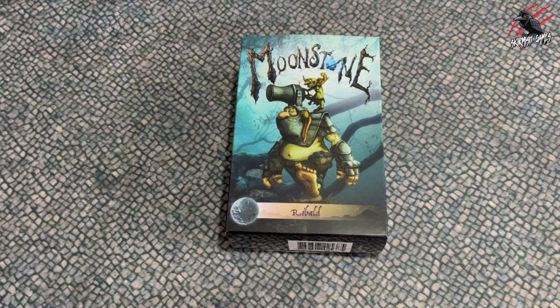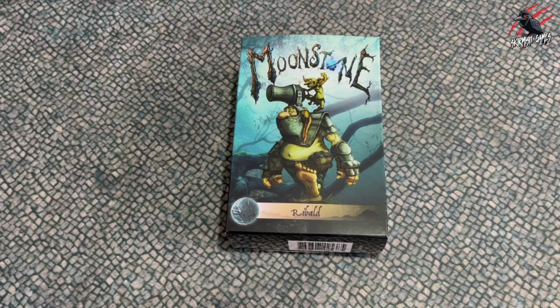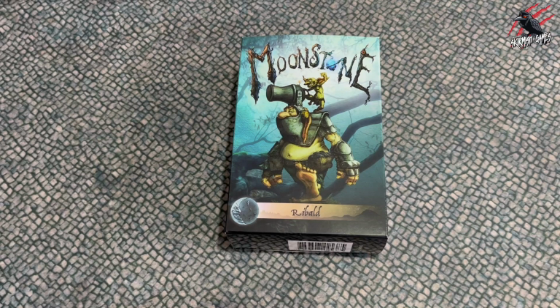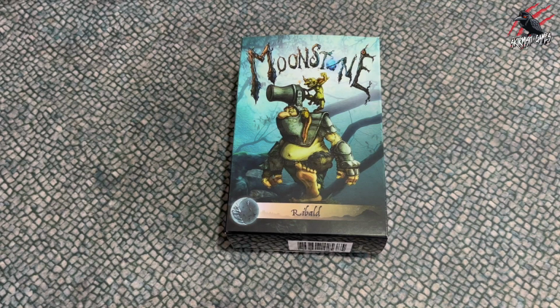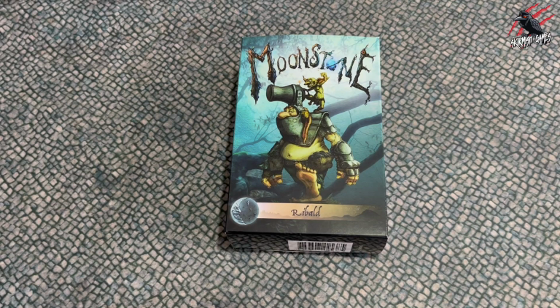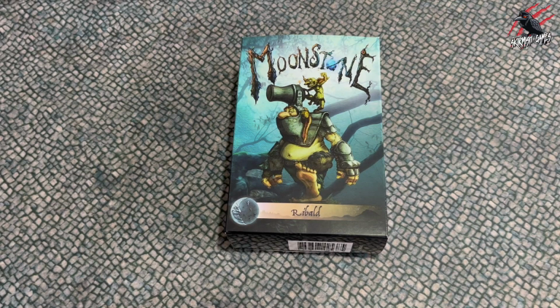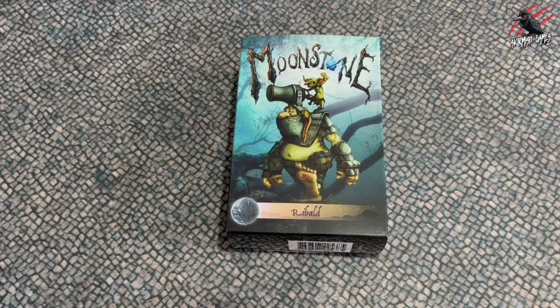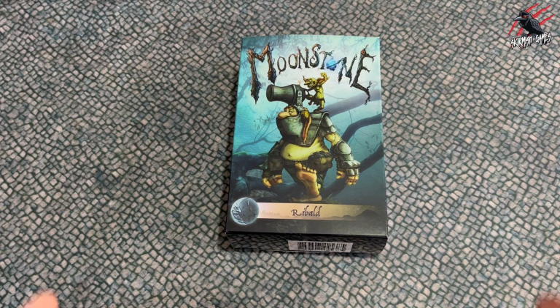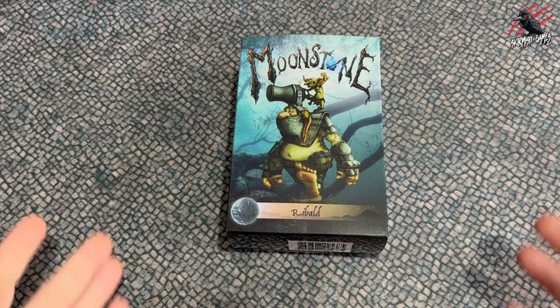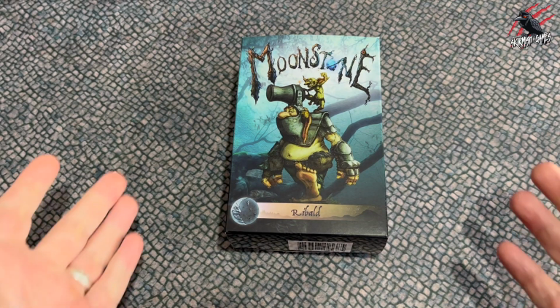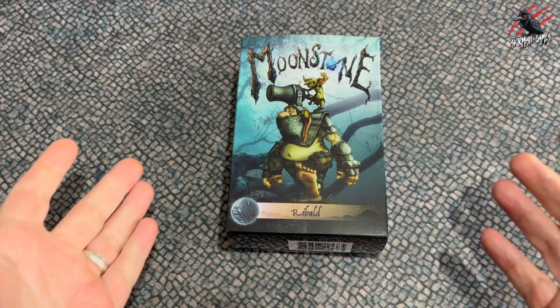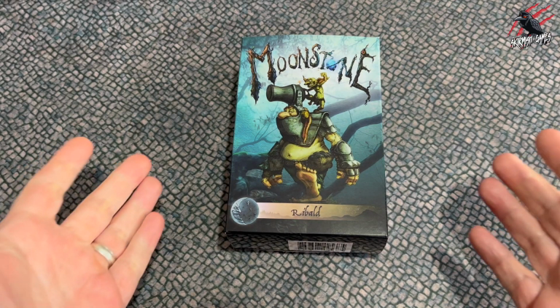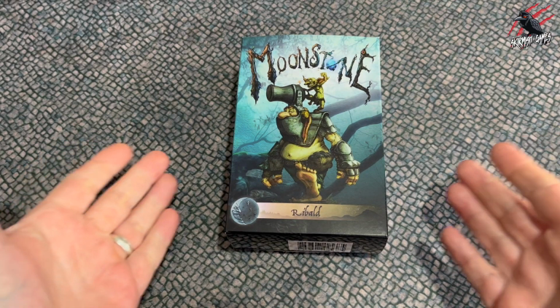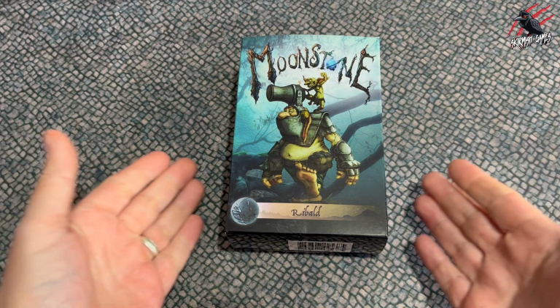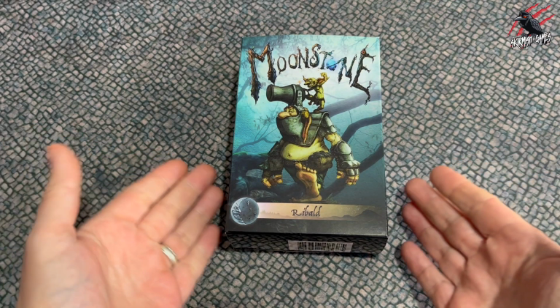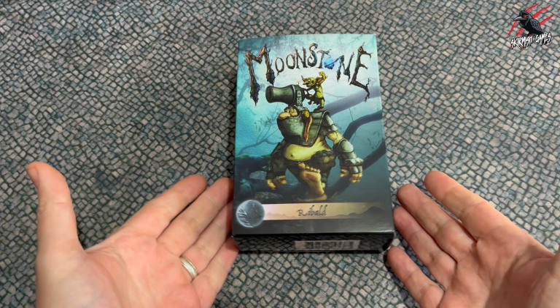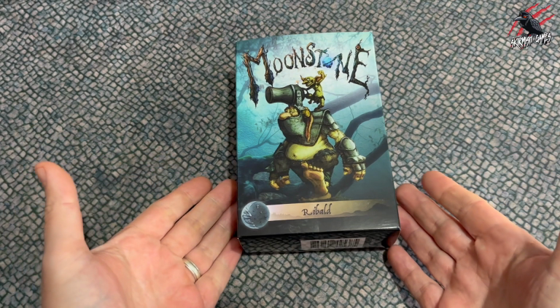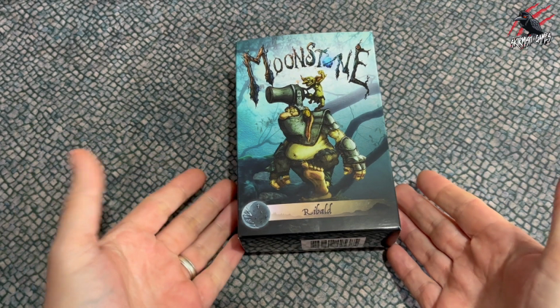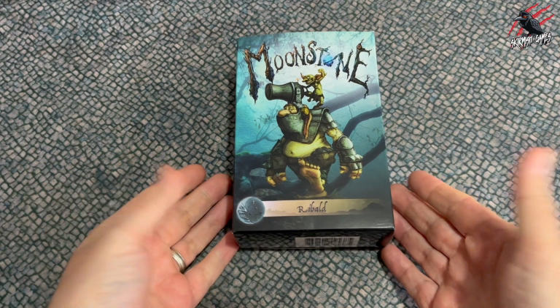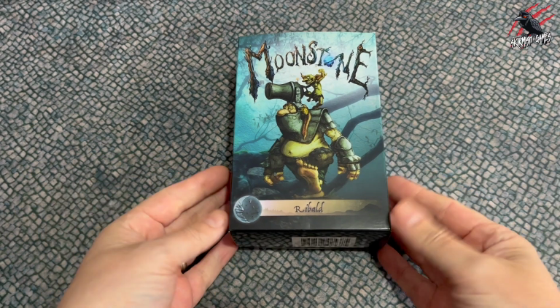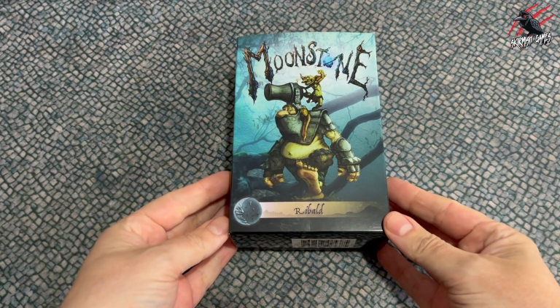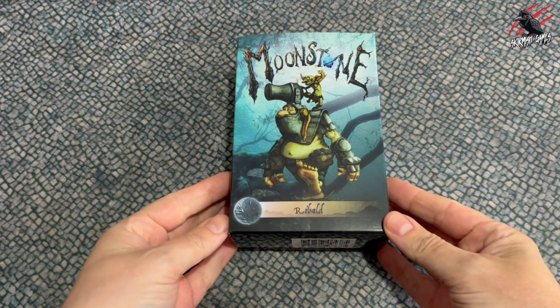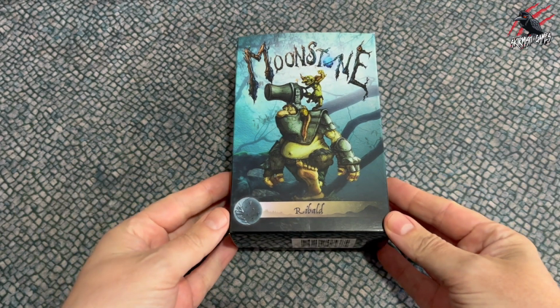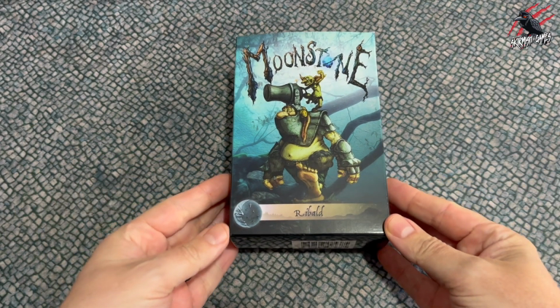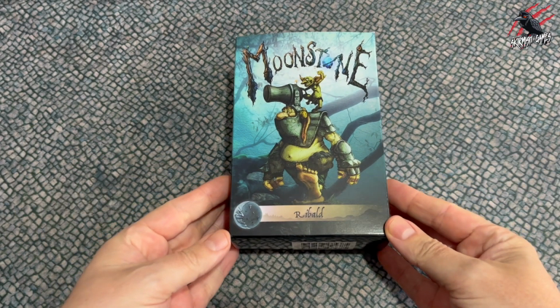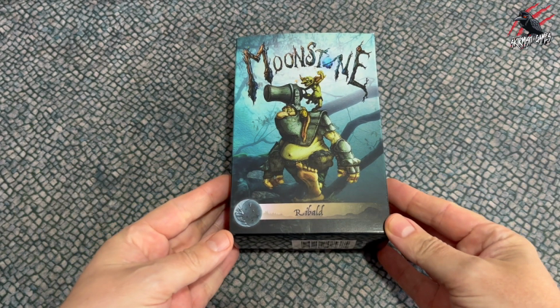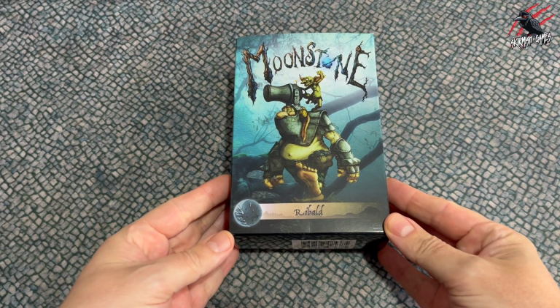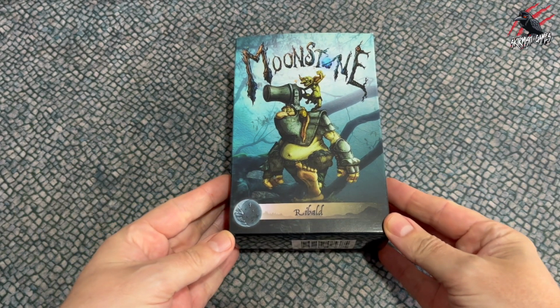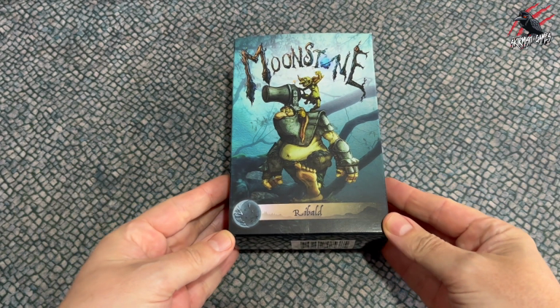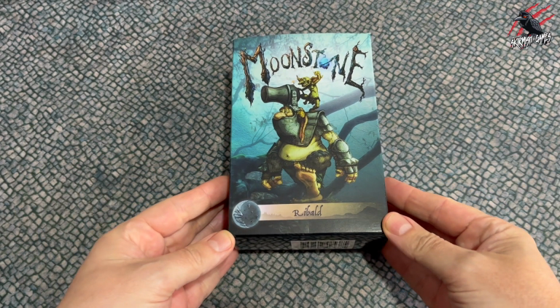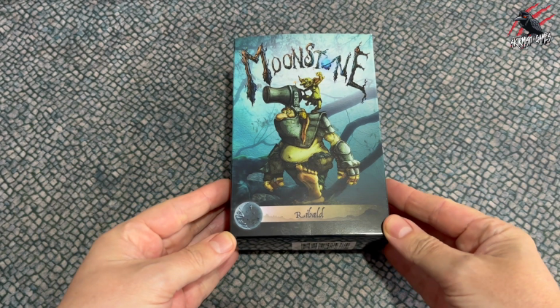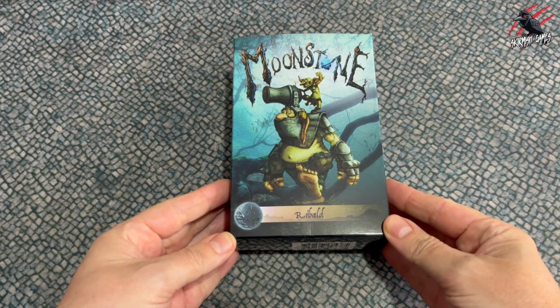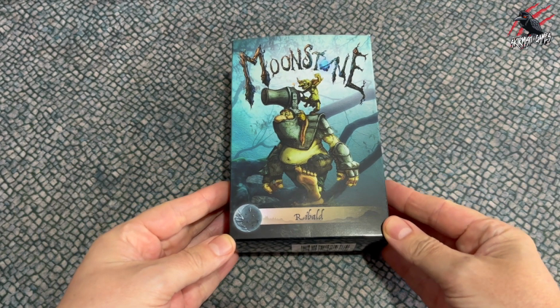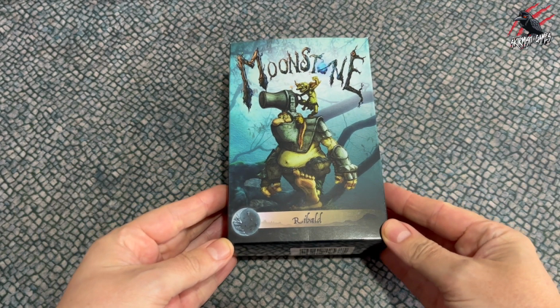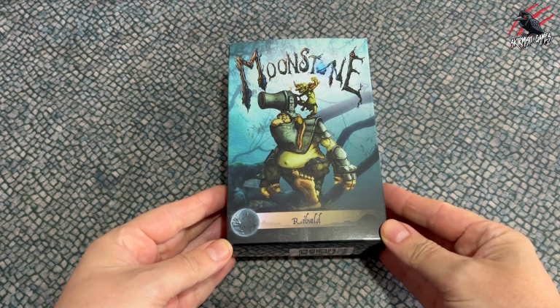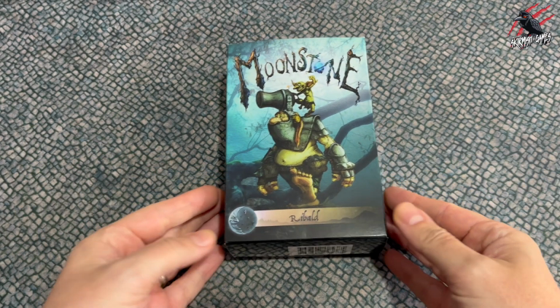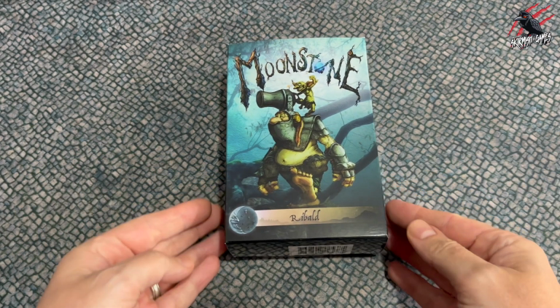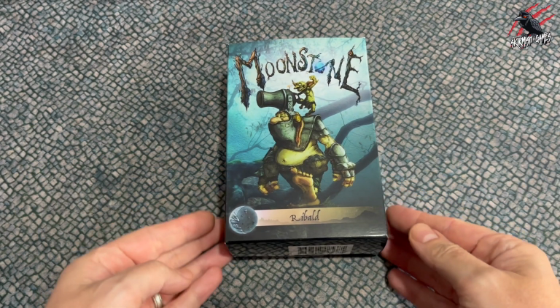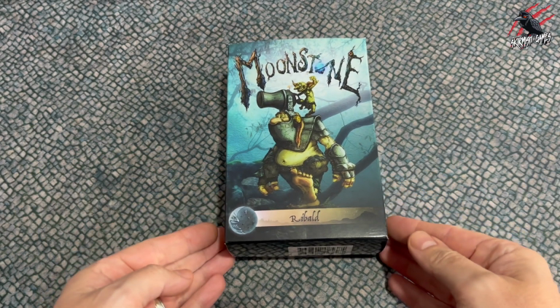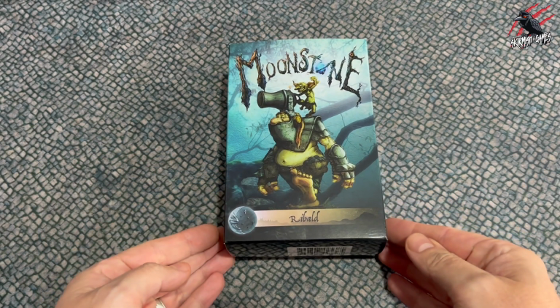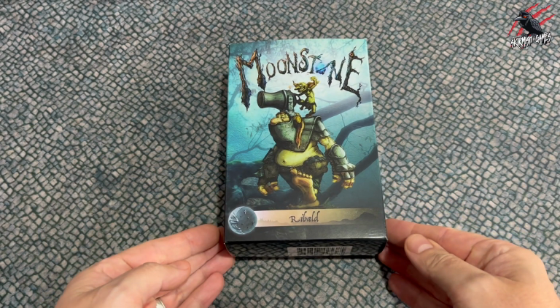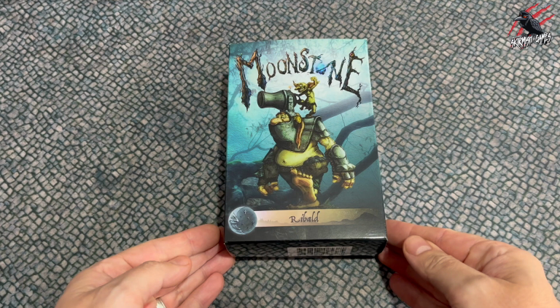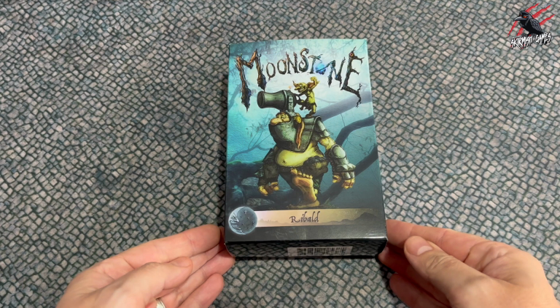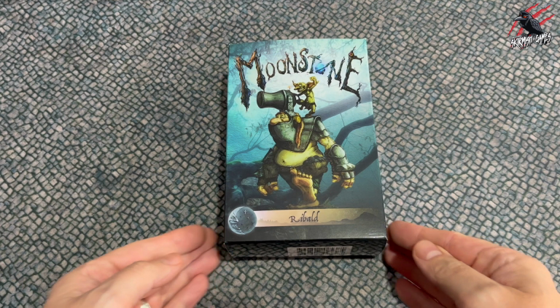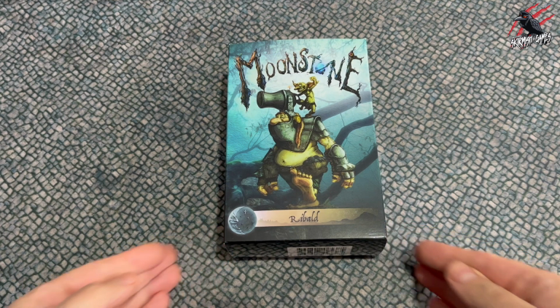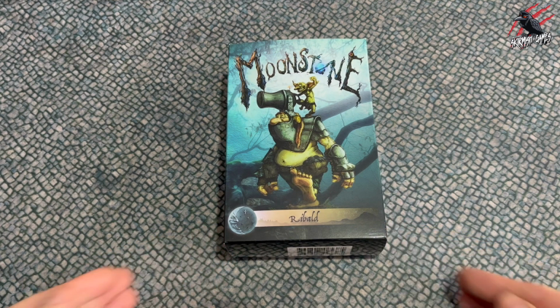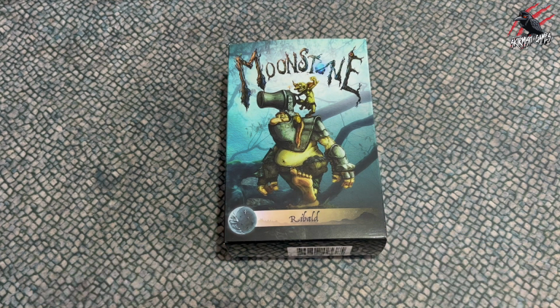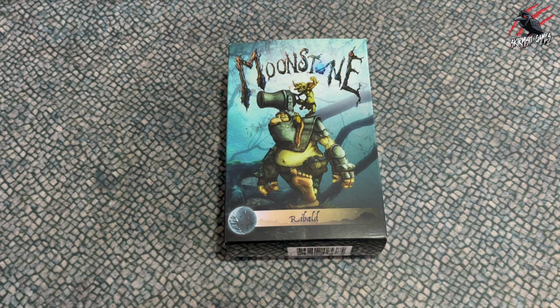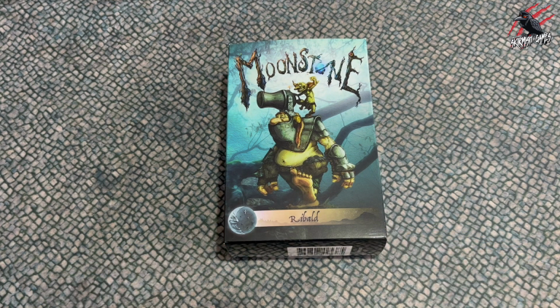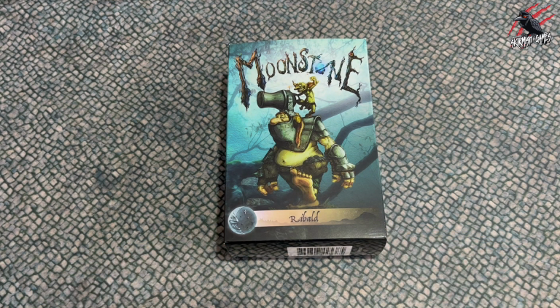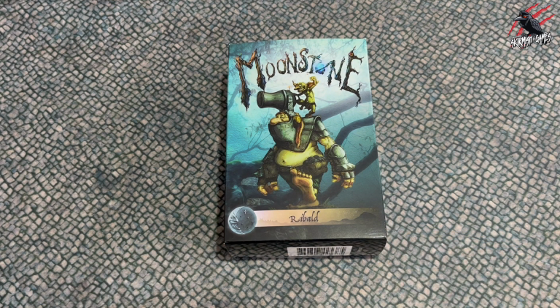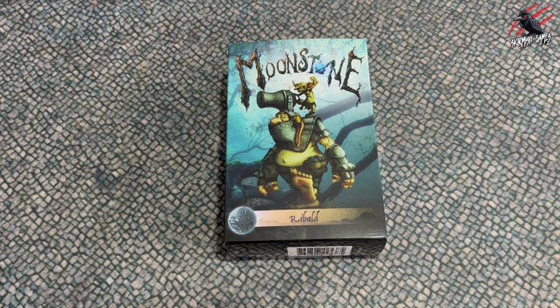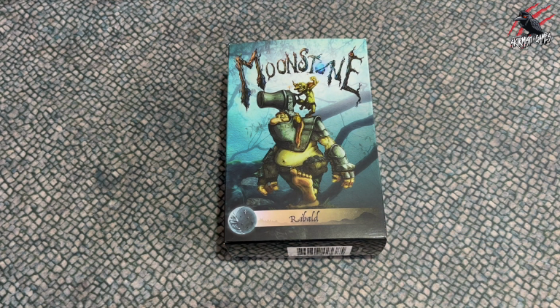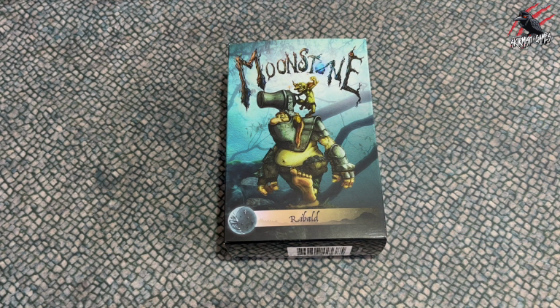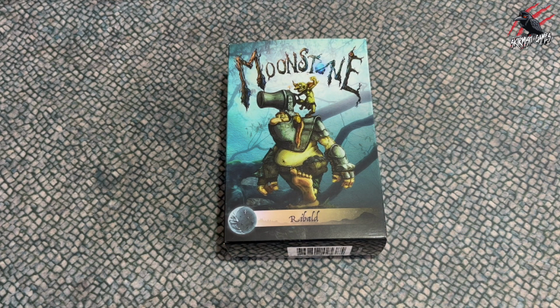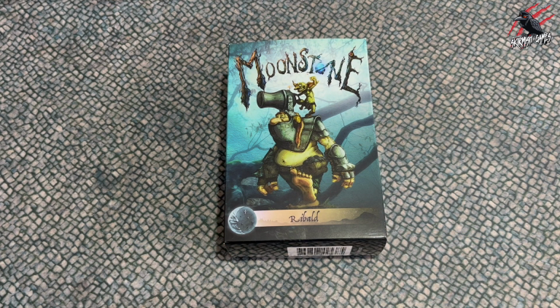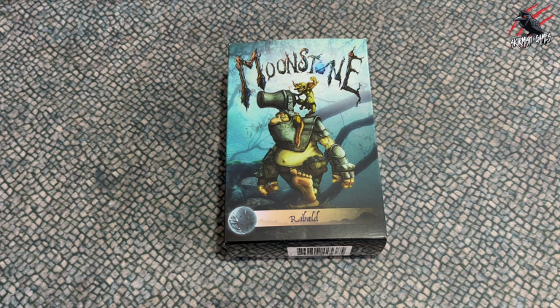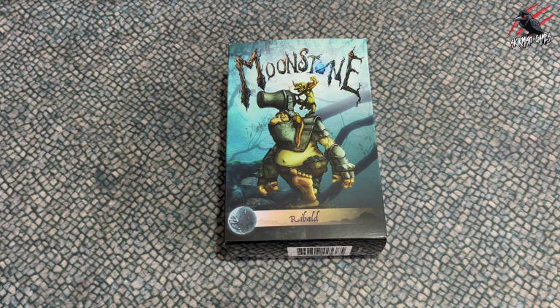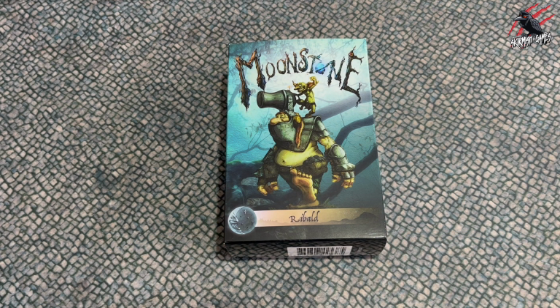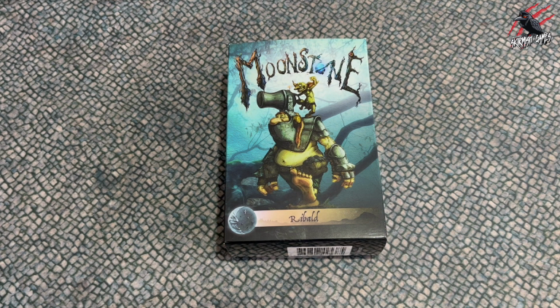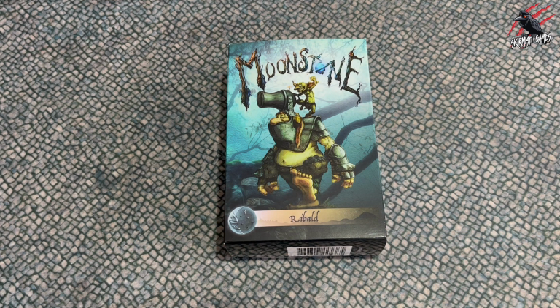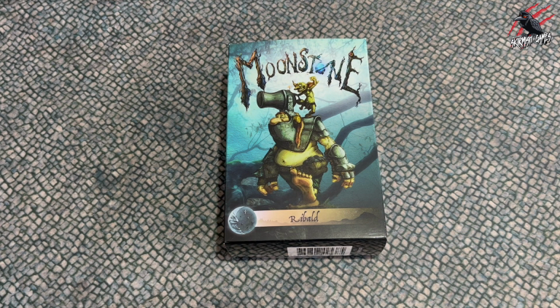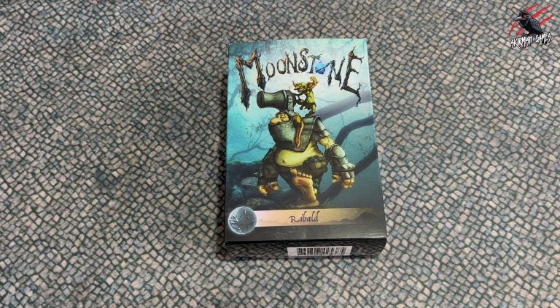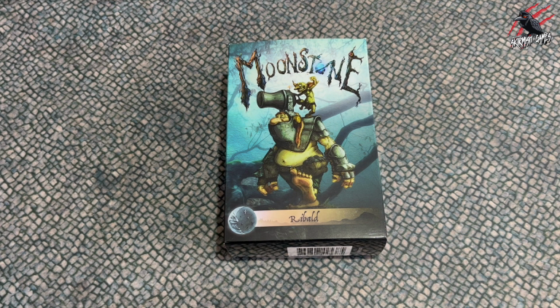Hey, welcome to Tabledock Skirmish Games. I'm Lee and in this video we'll be unboxing the awesome miniature that is Ribald from Moonstone the game.